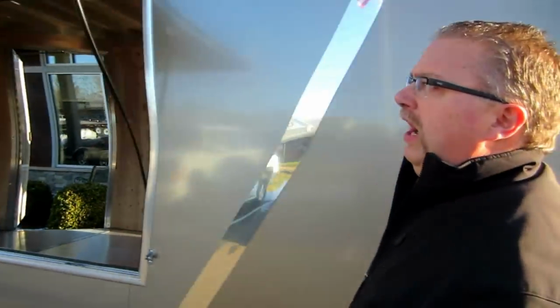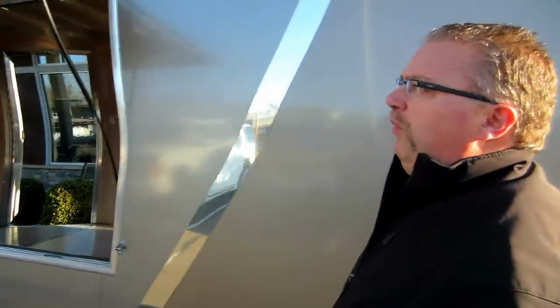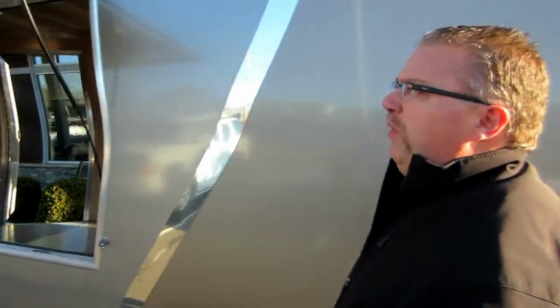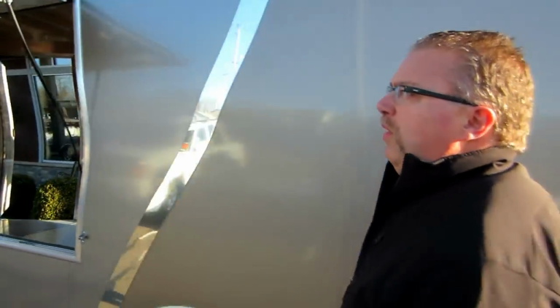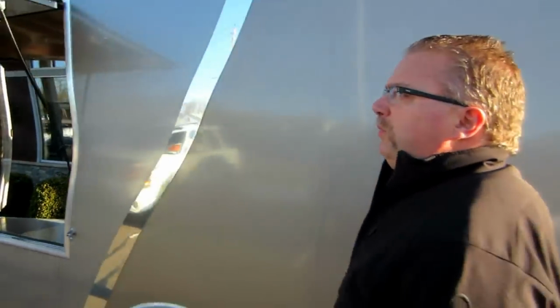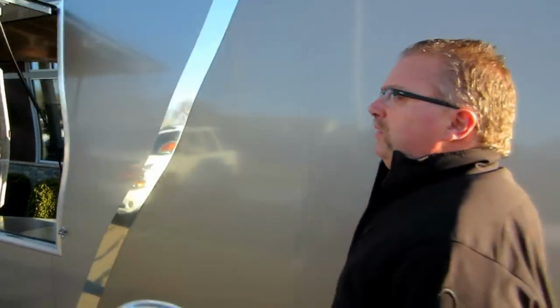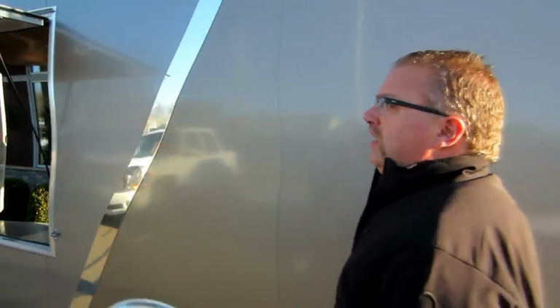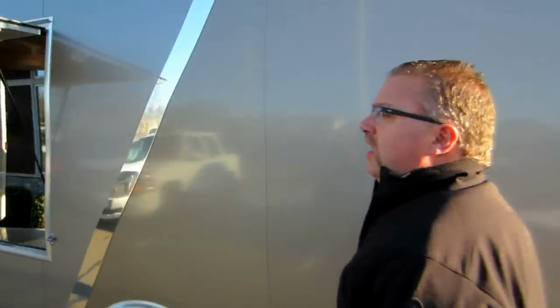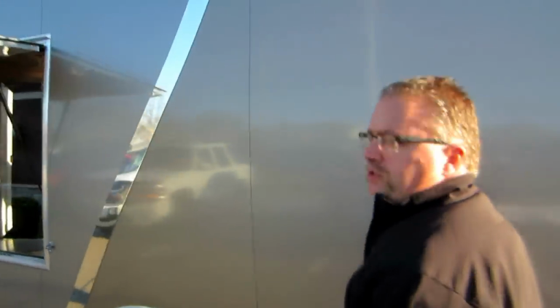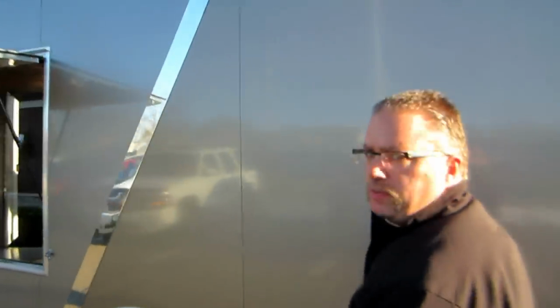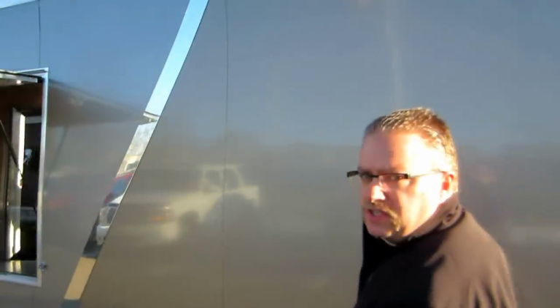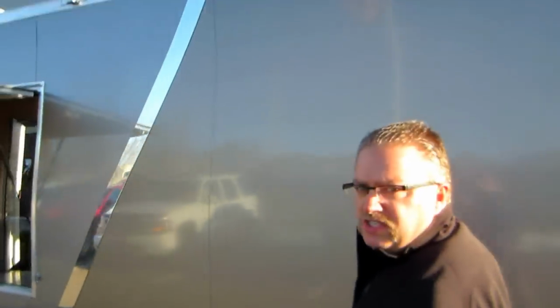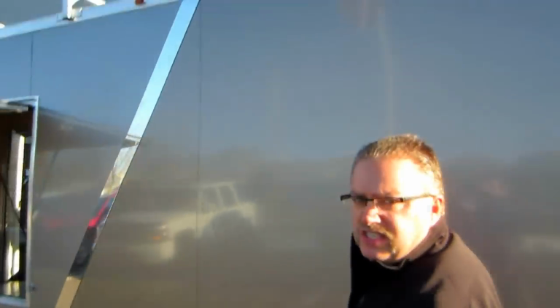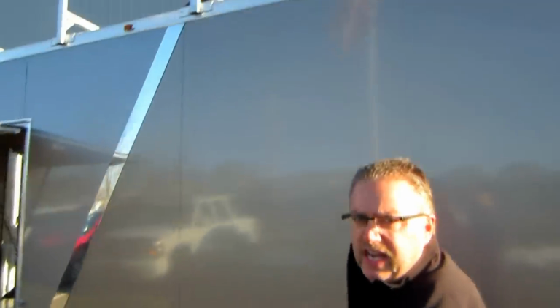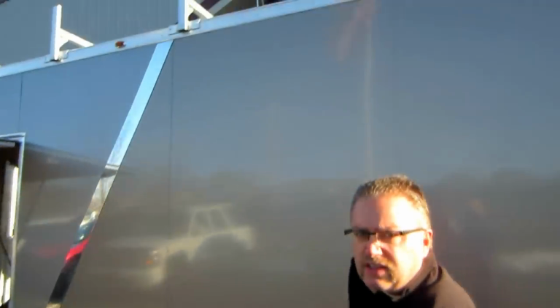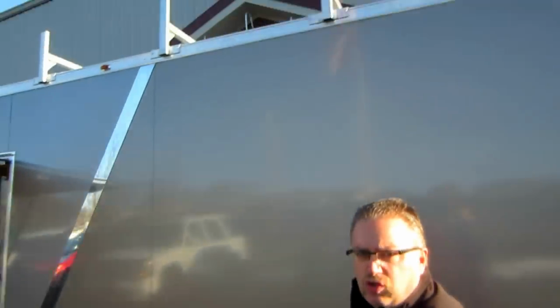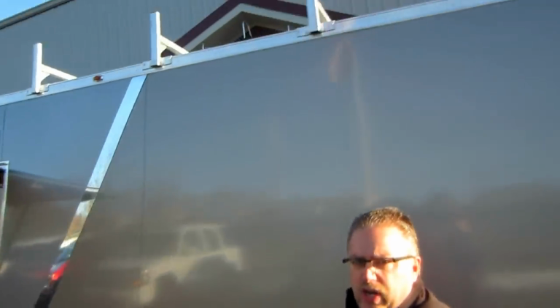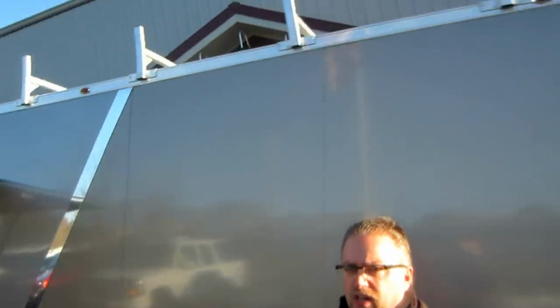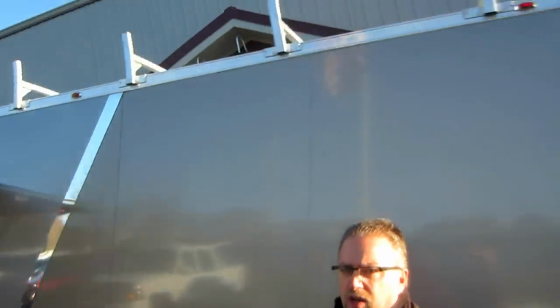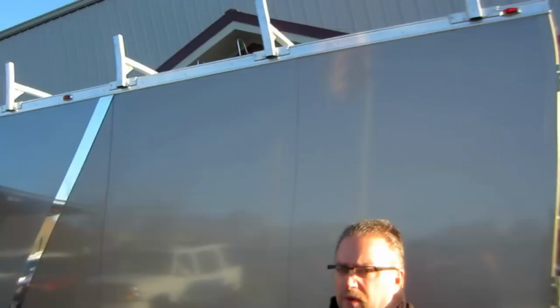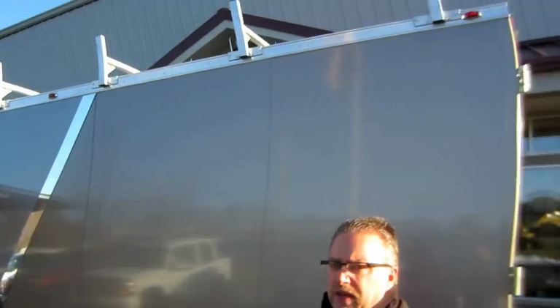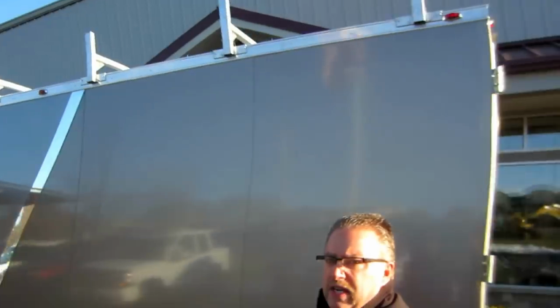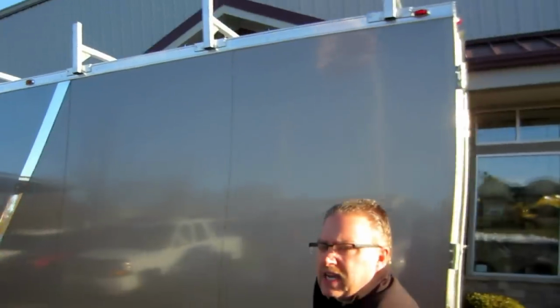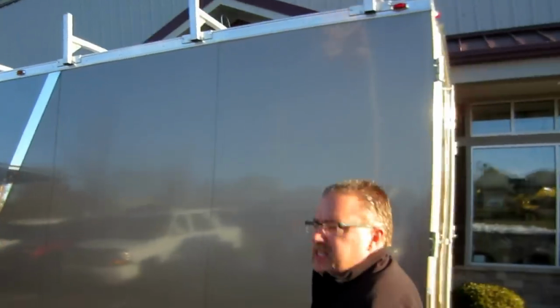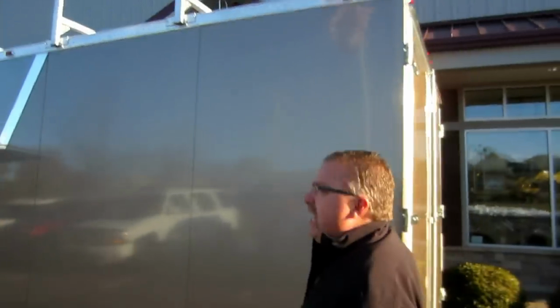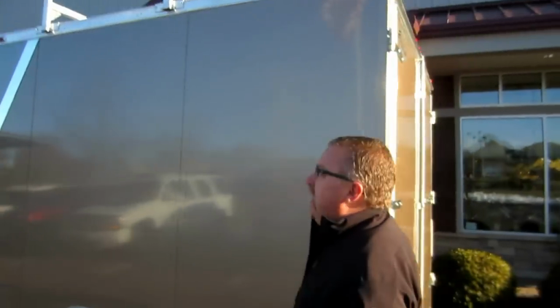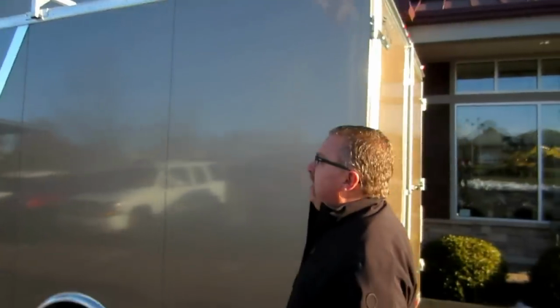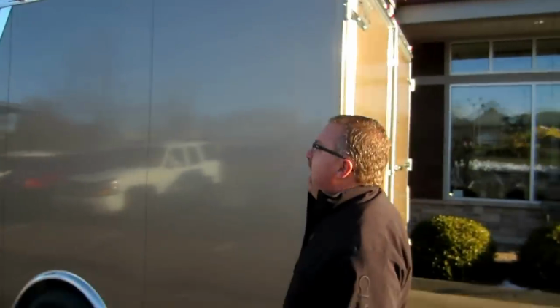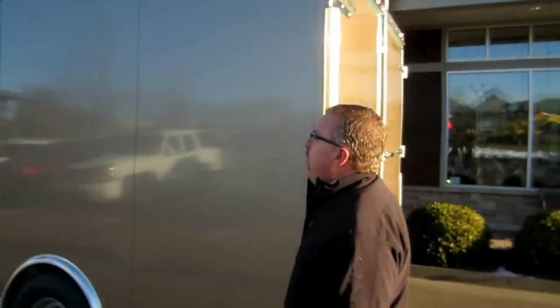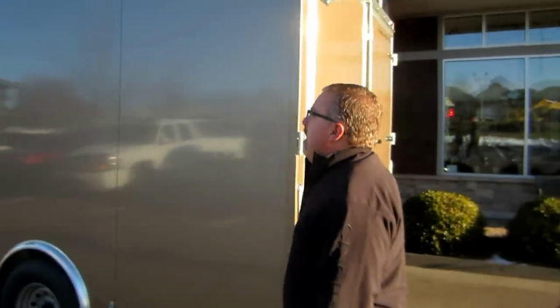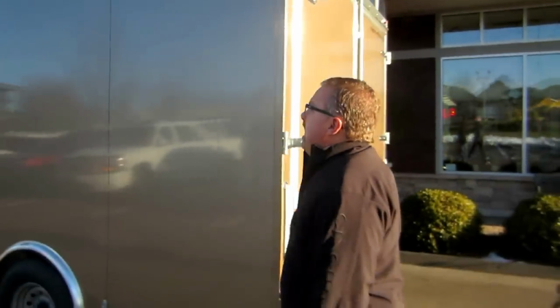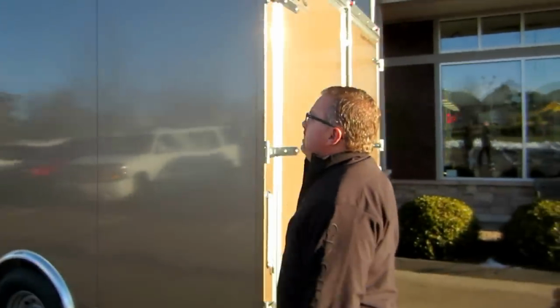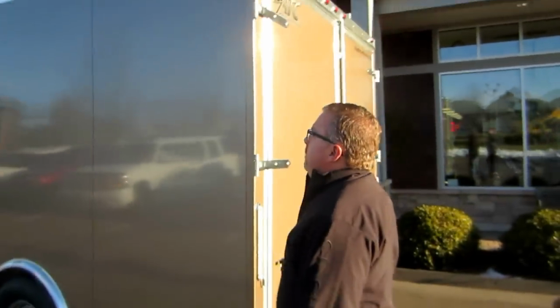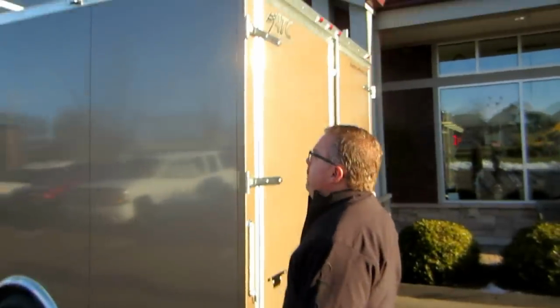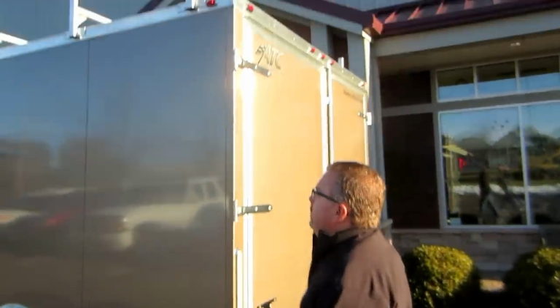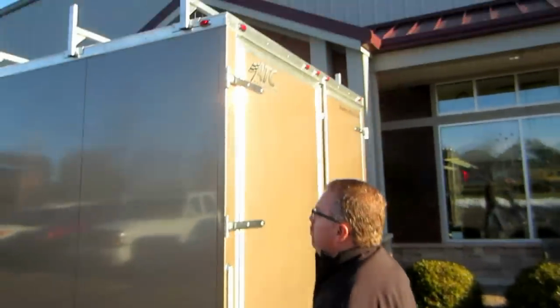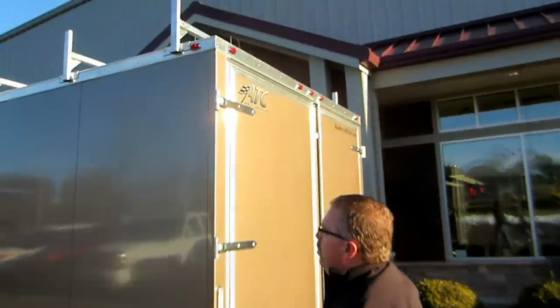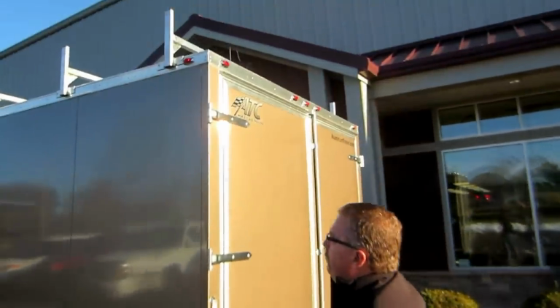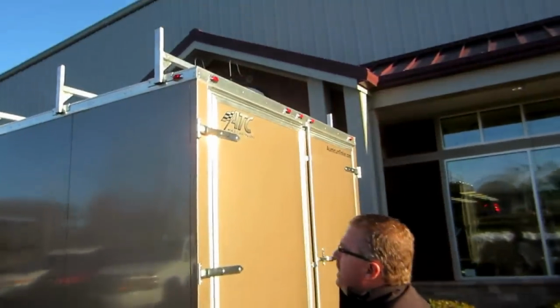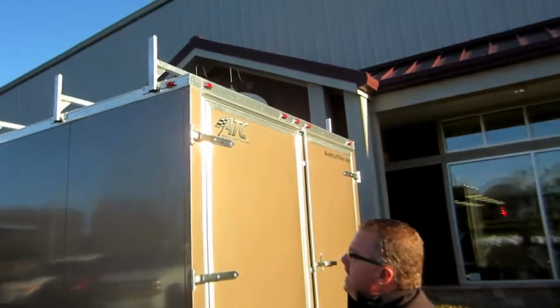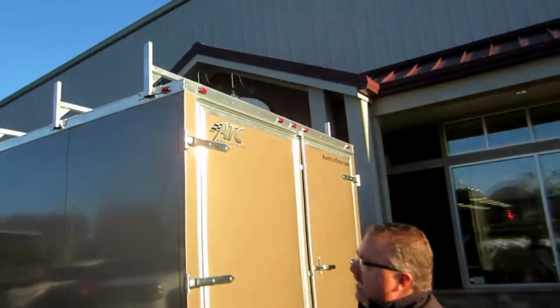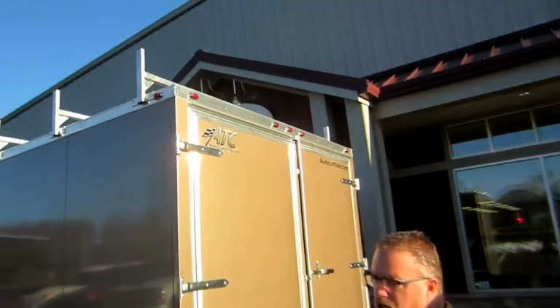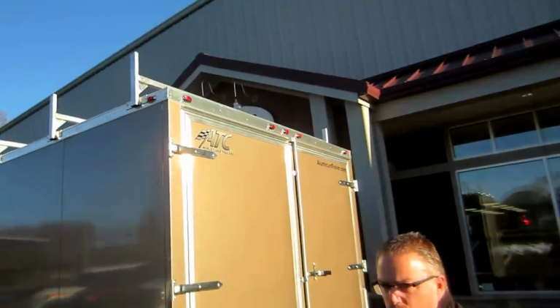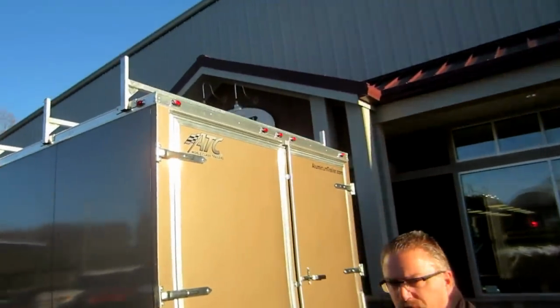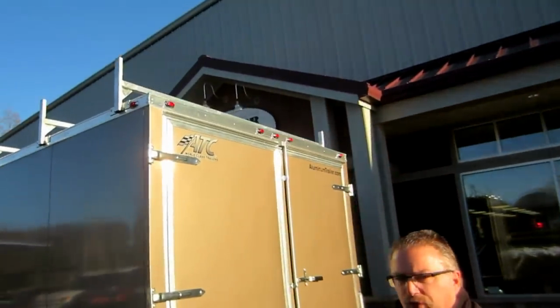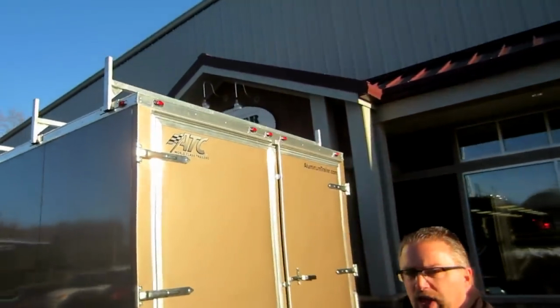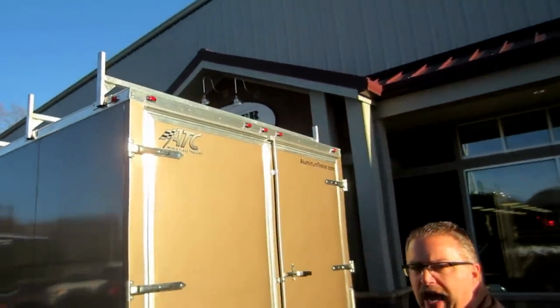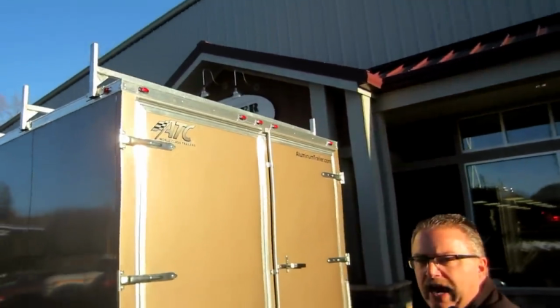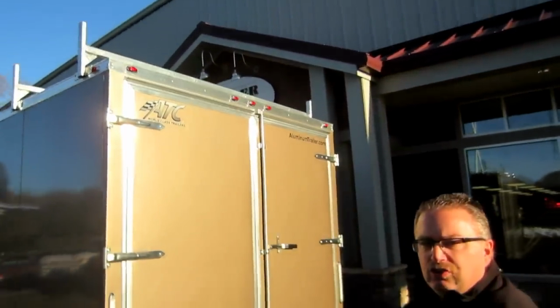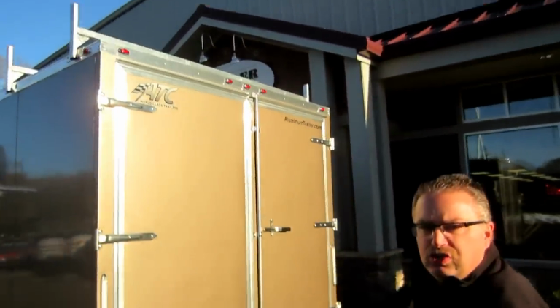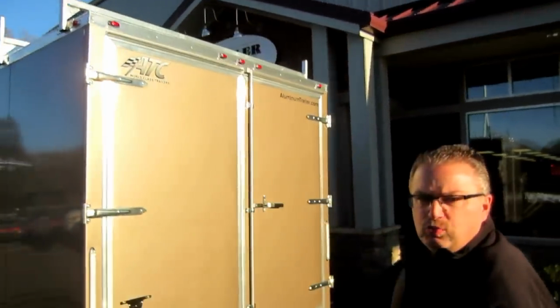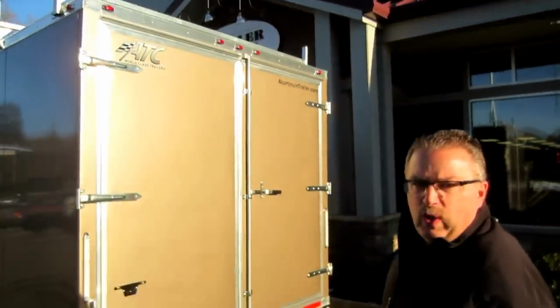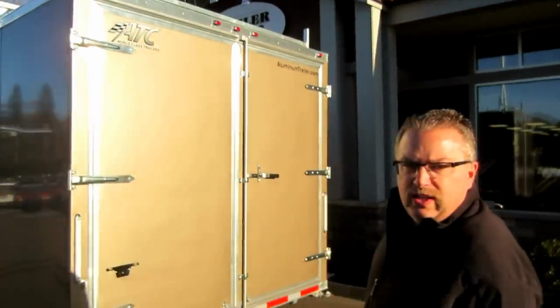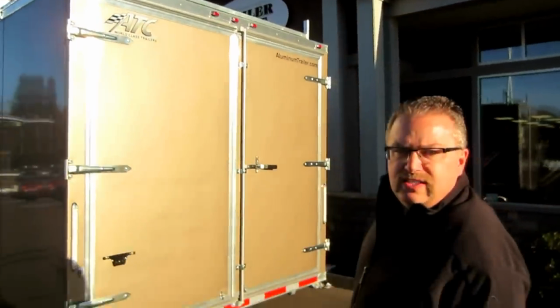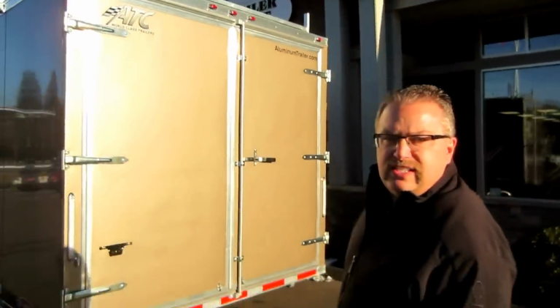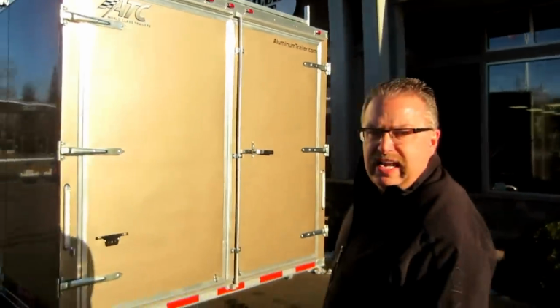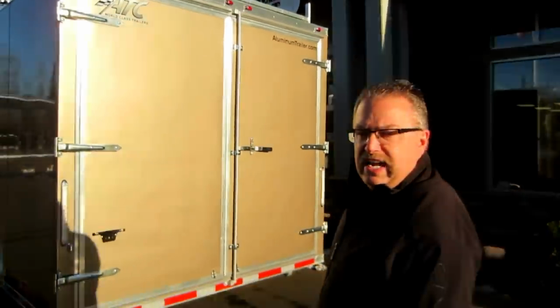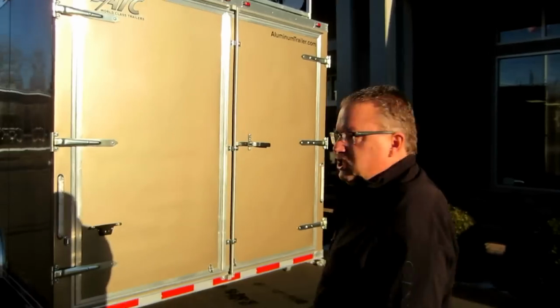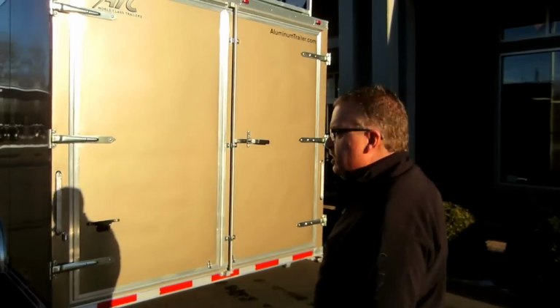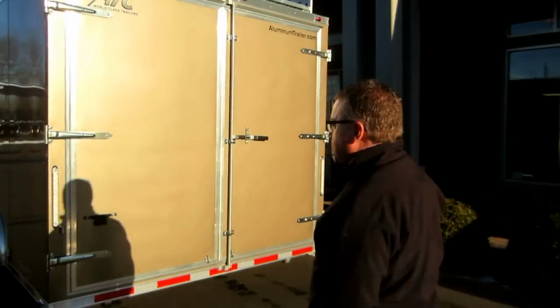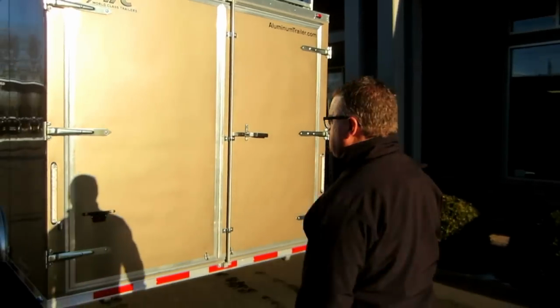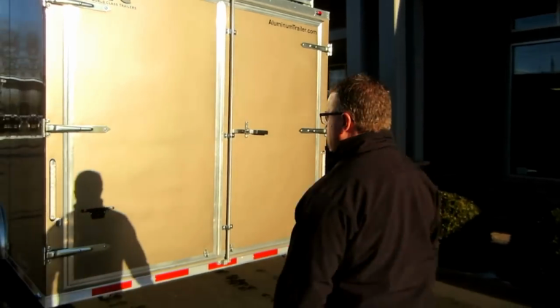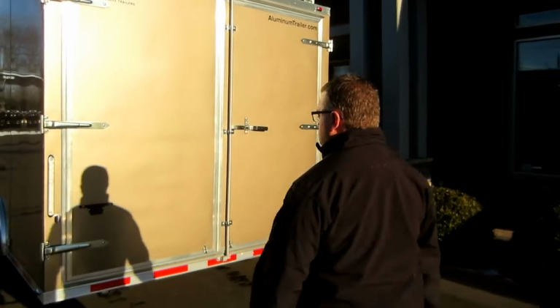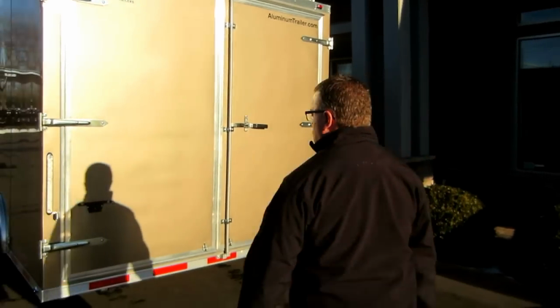We worked with the customer to design the trailer. It's got ladder racks up on the roof that he can use for ladders as well as staging material.